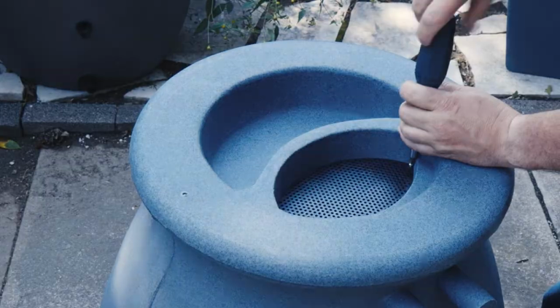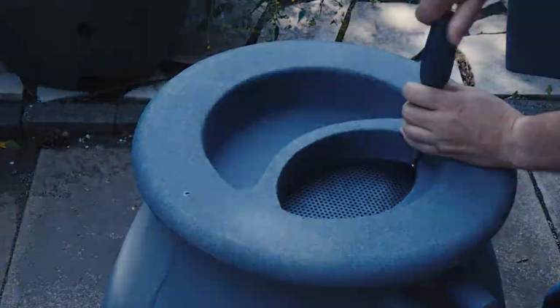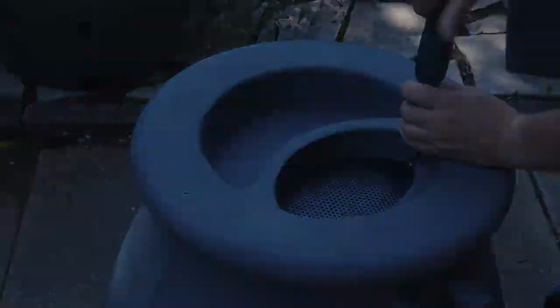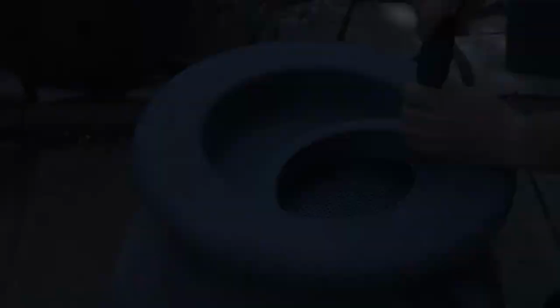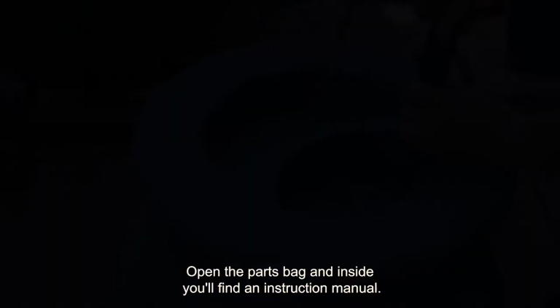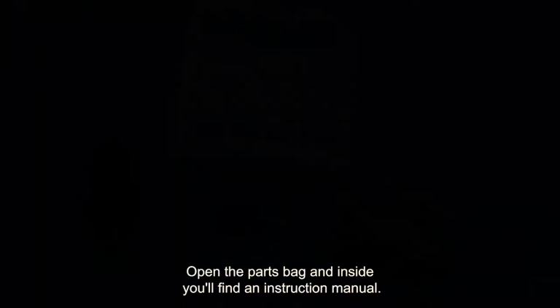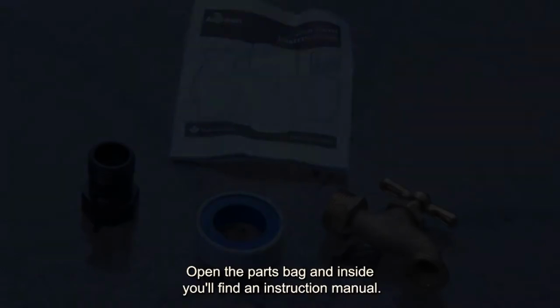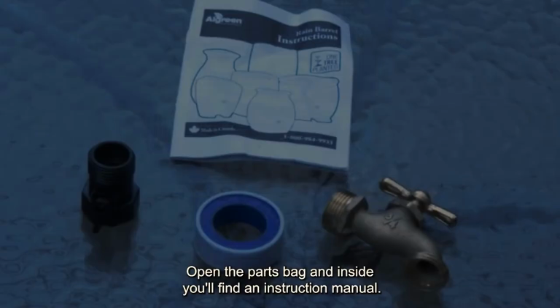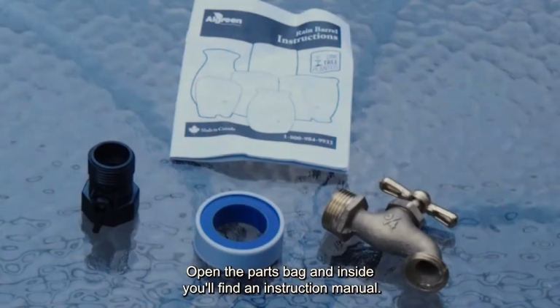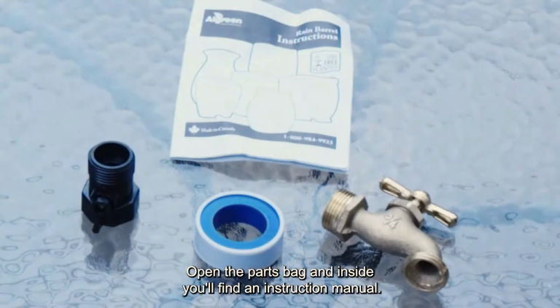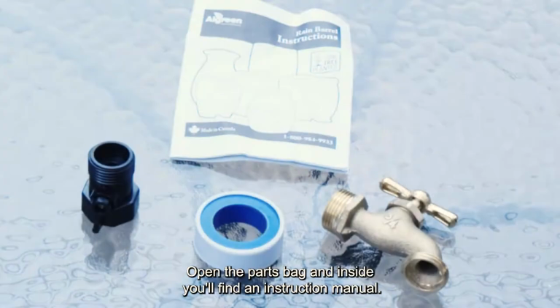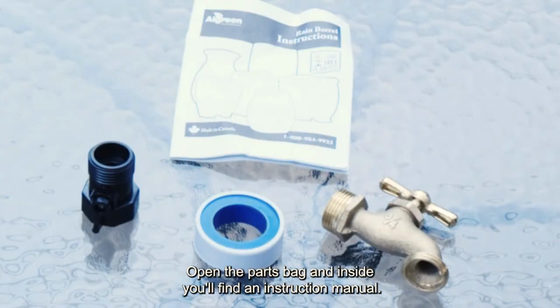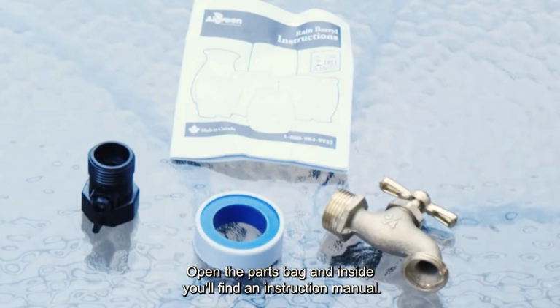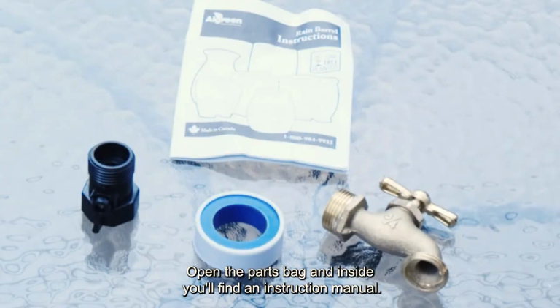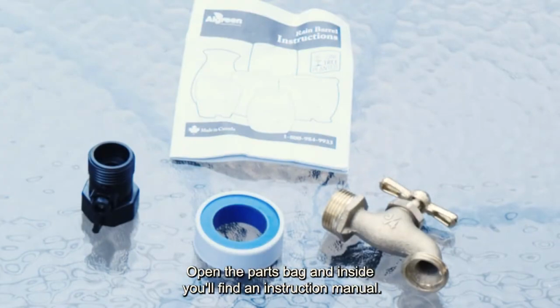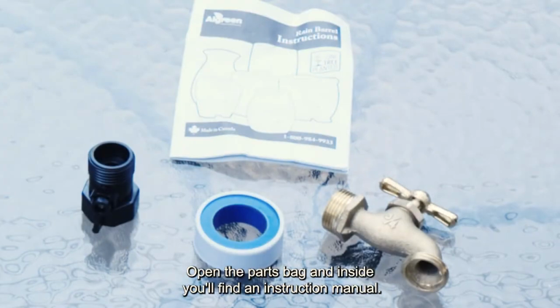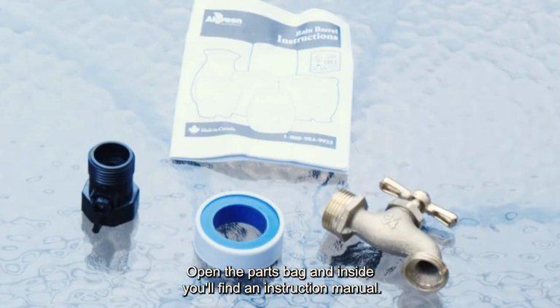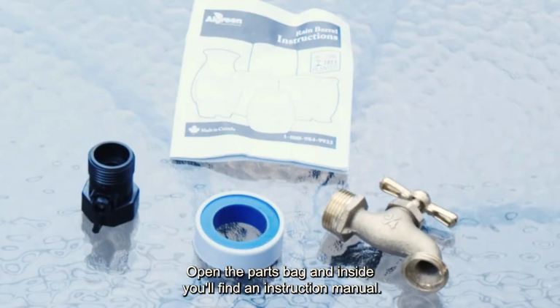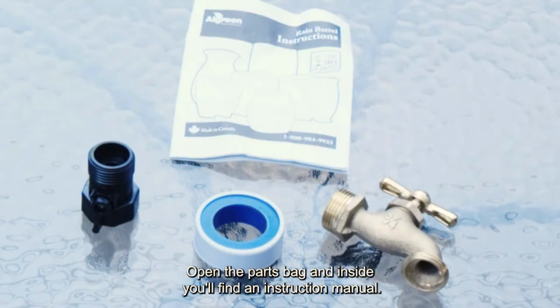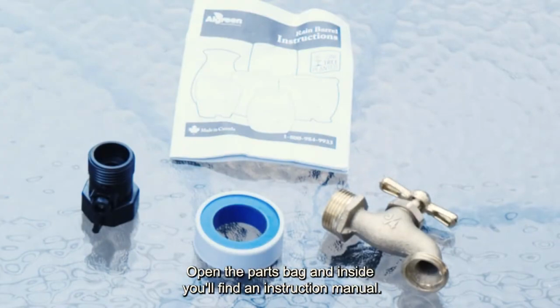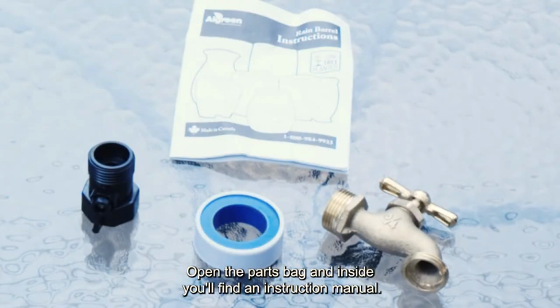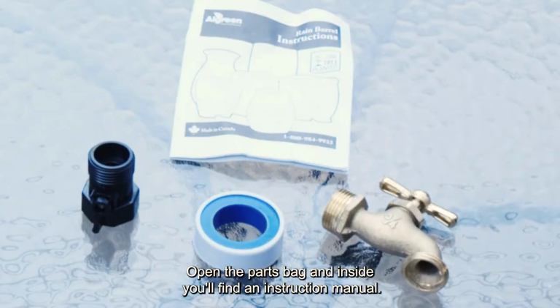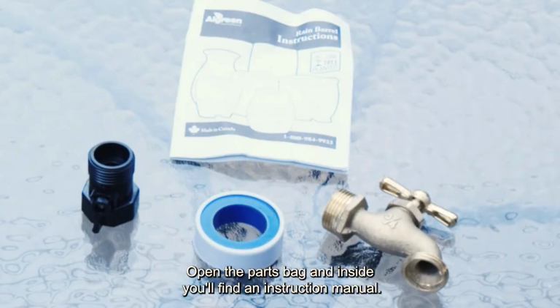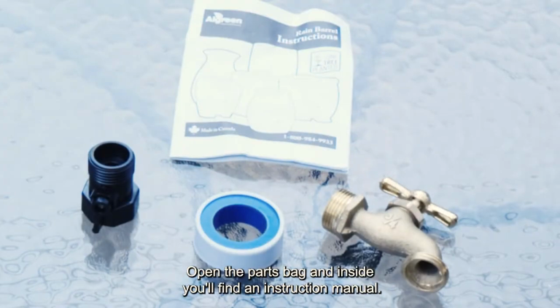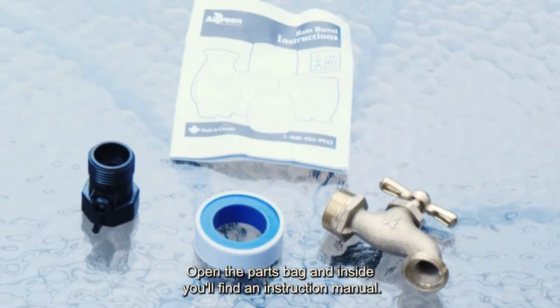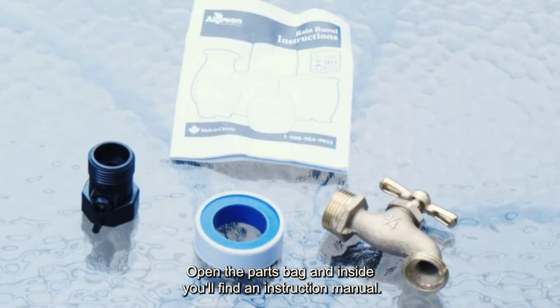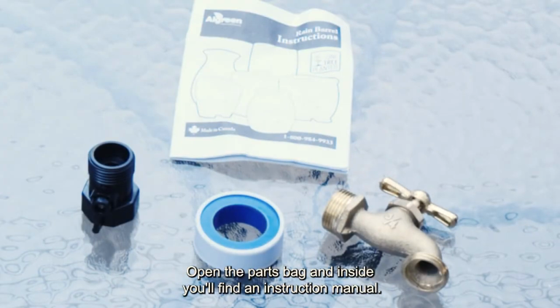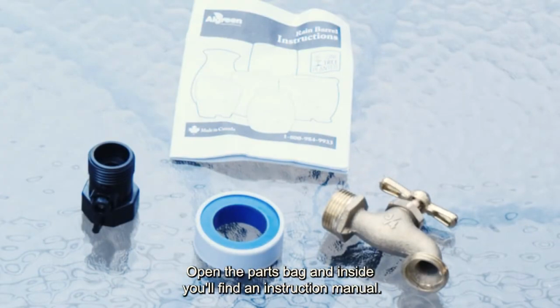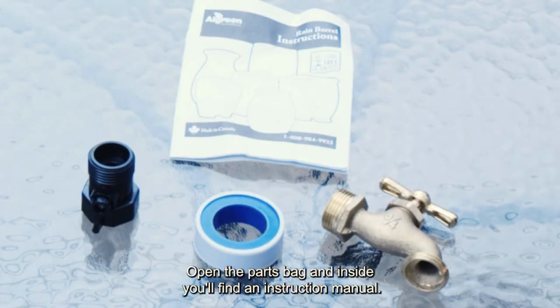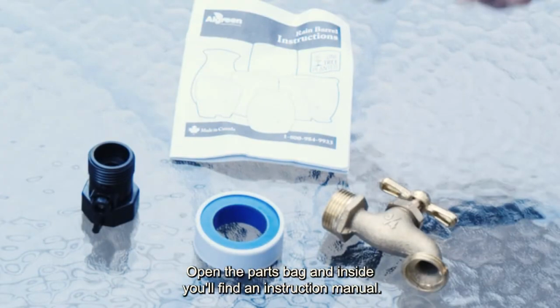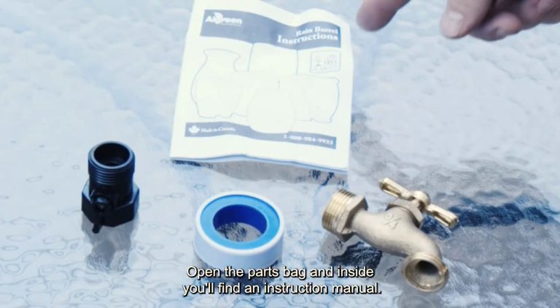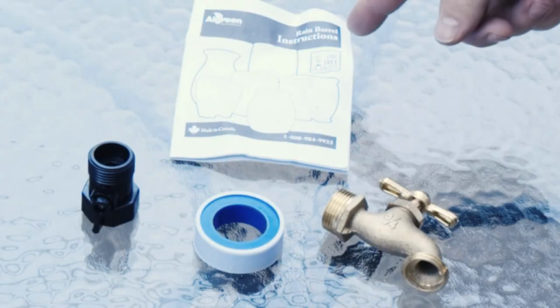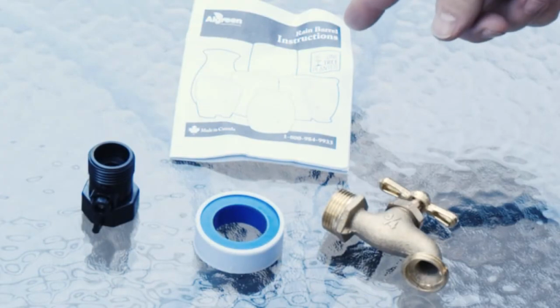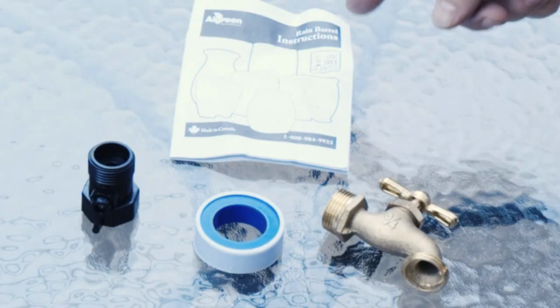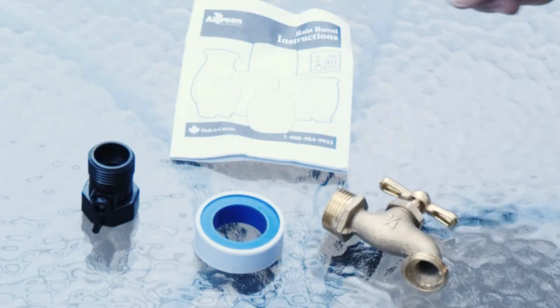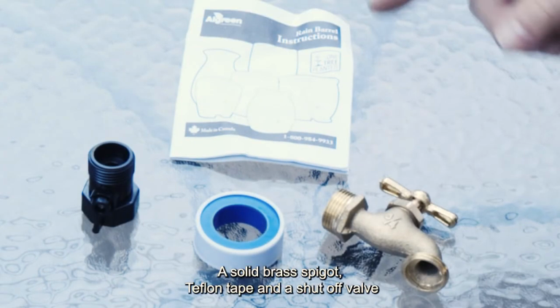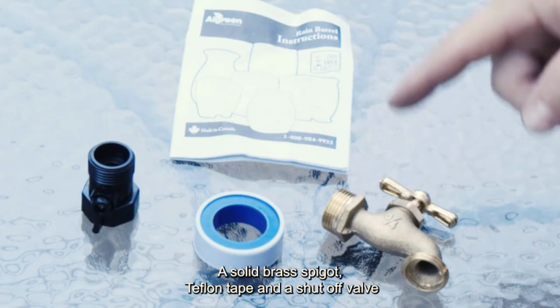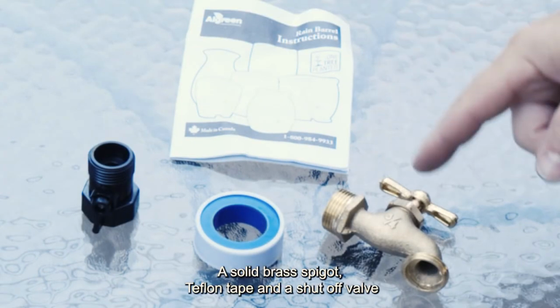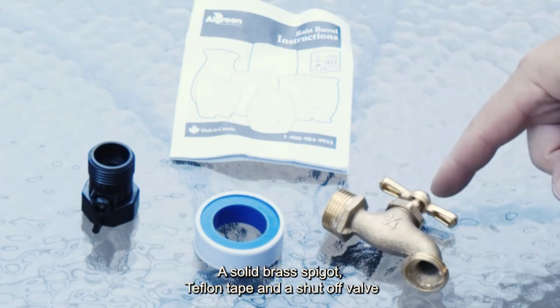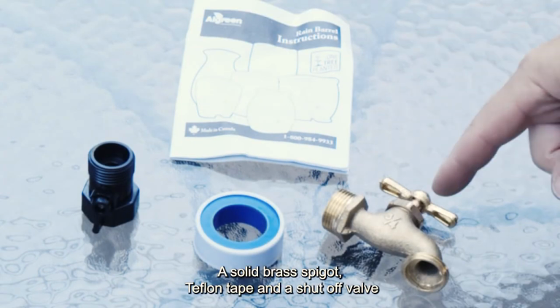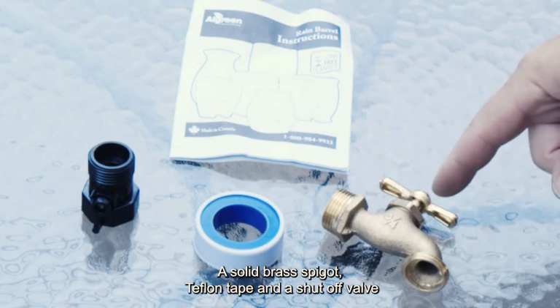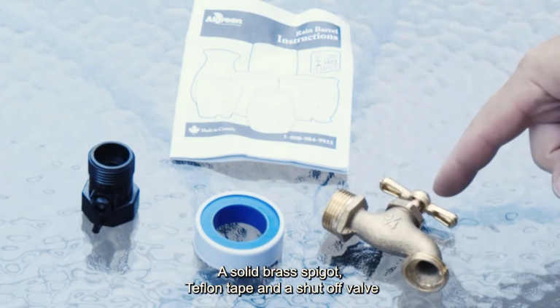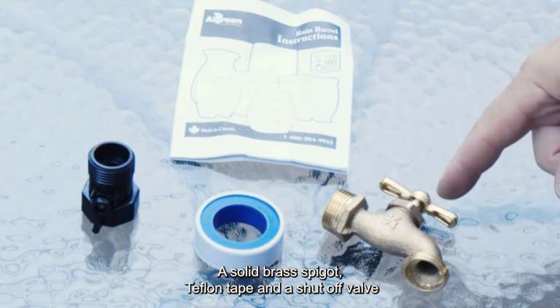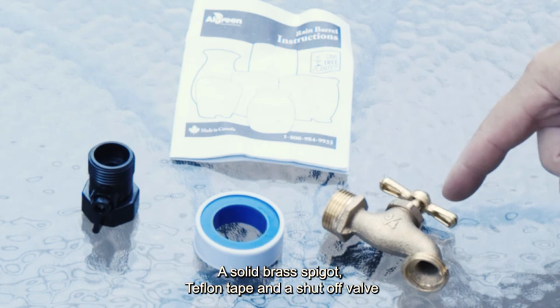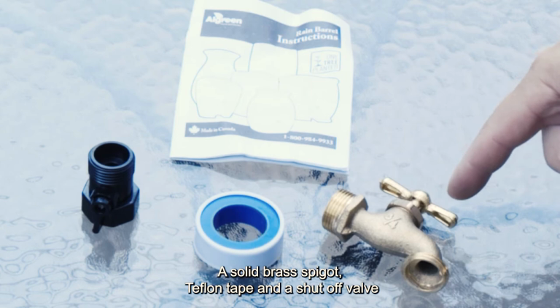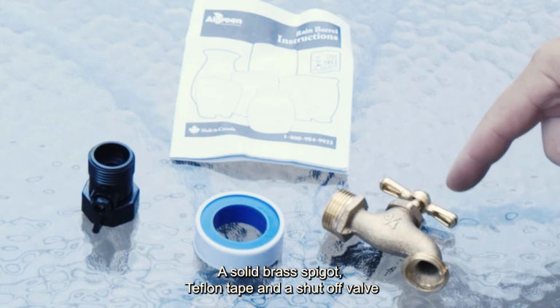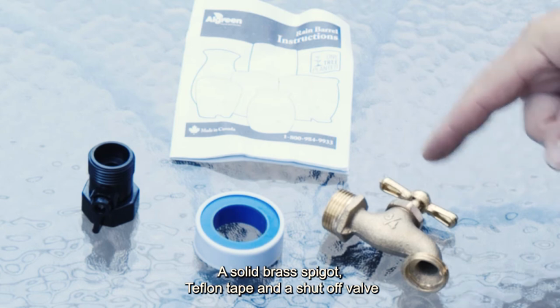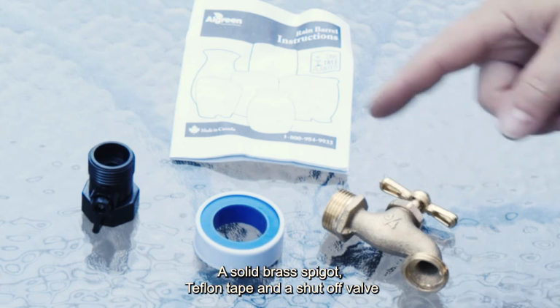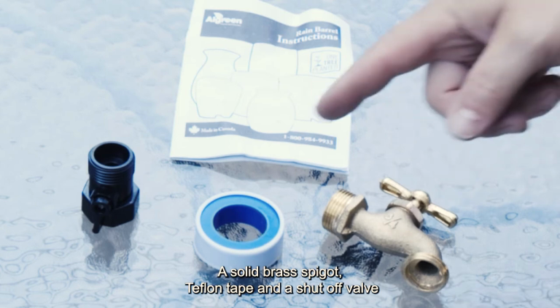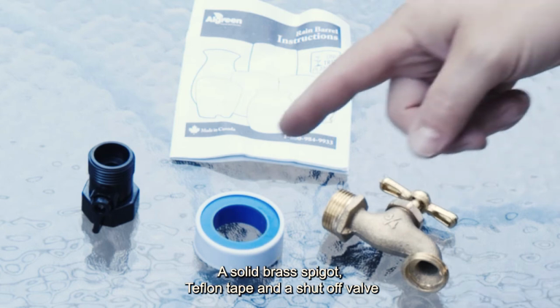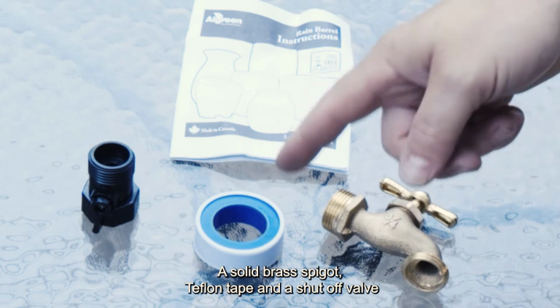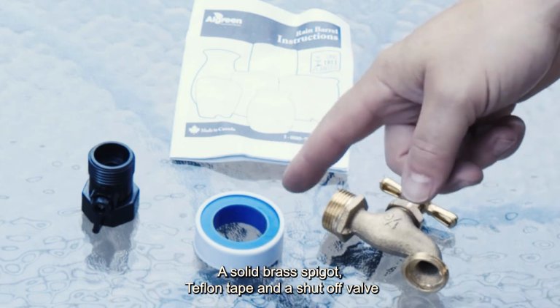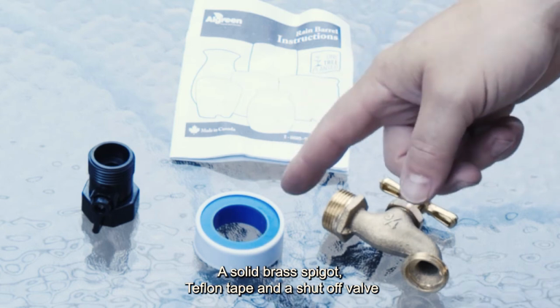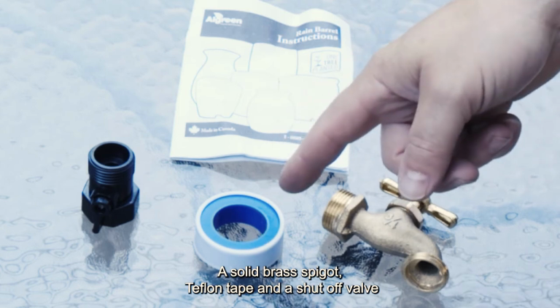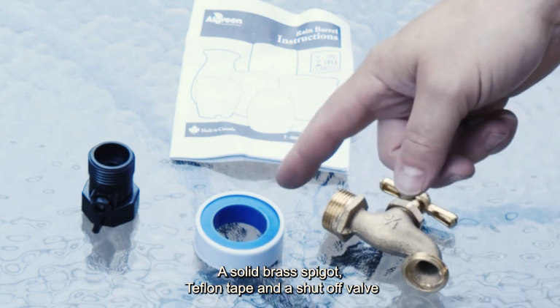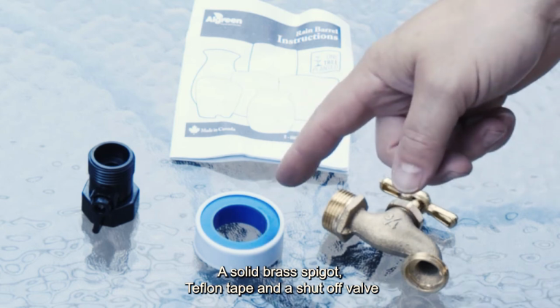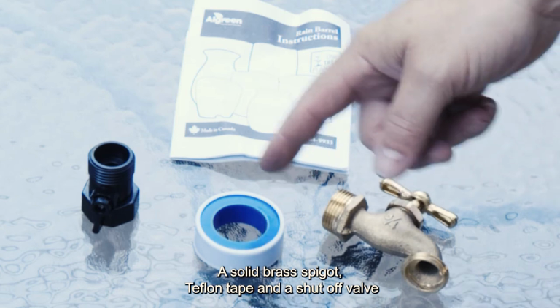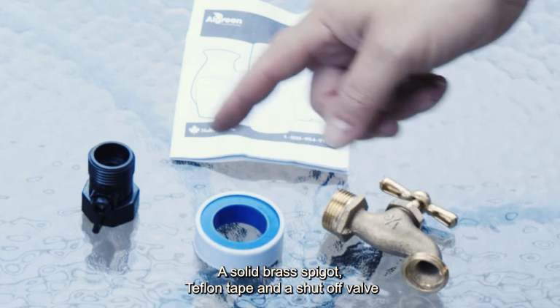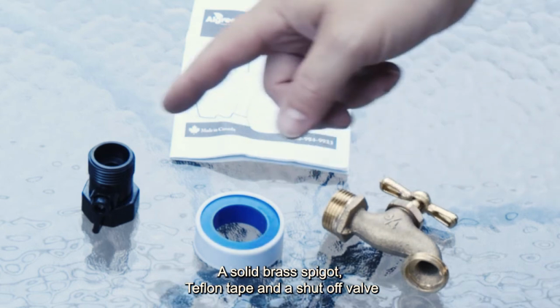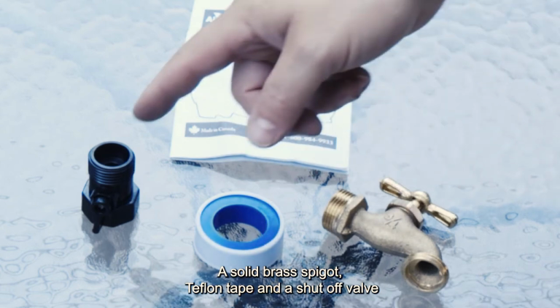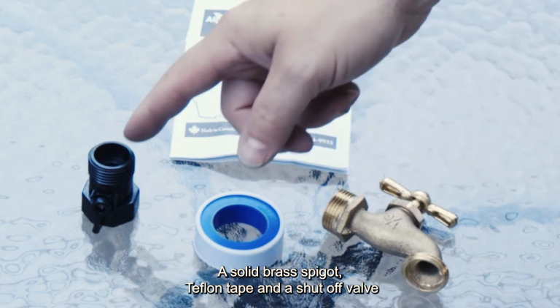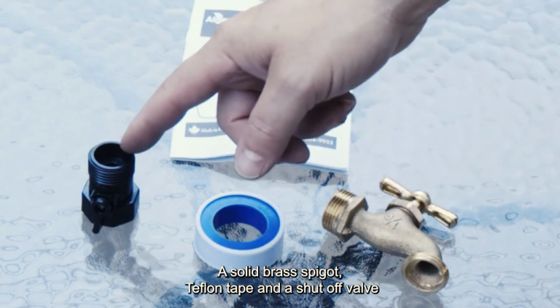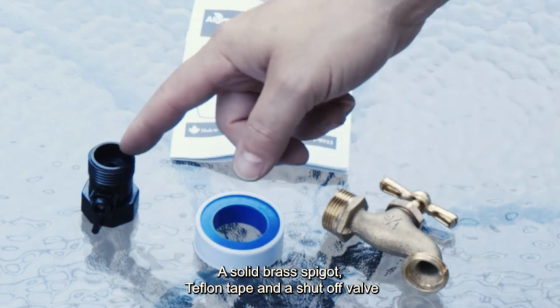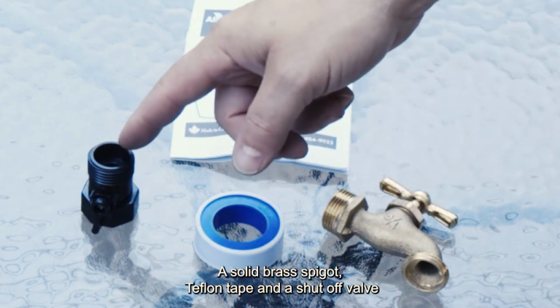Open the parts bag and inside you'll find an instruction manual, a solid brass spigot, Teflon tape, and a shutoff valve.